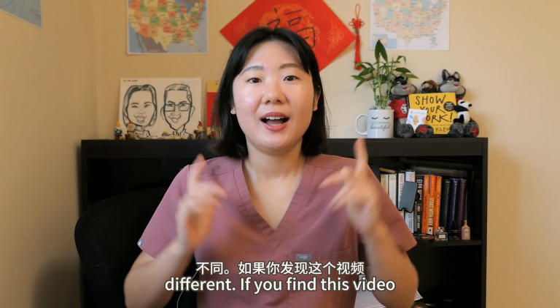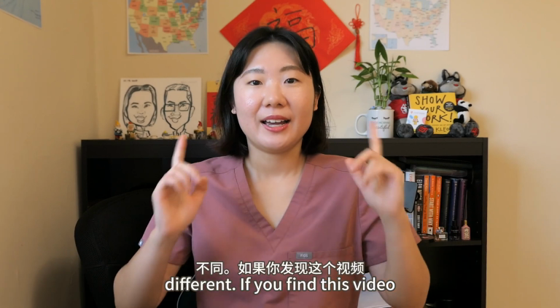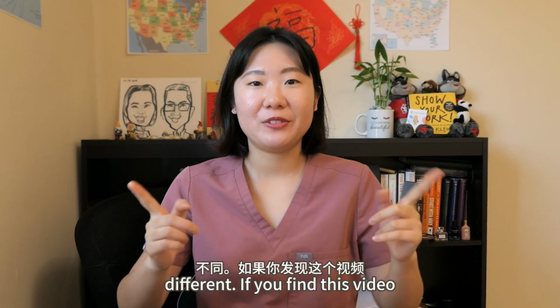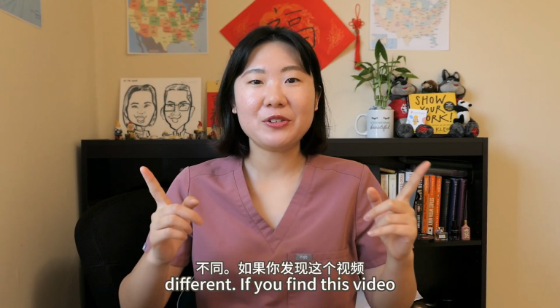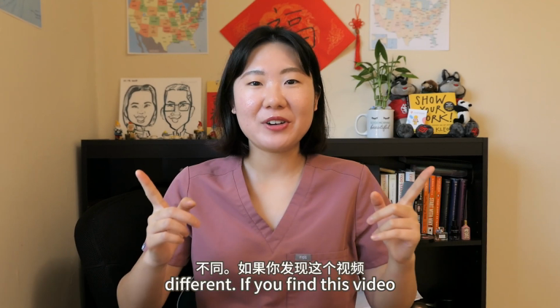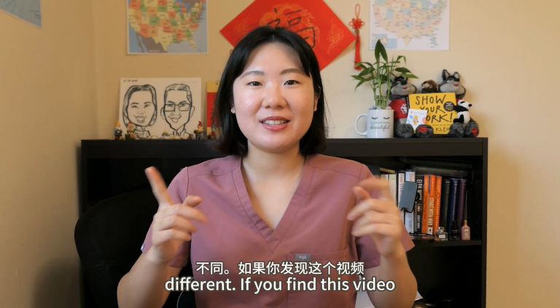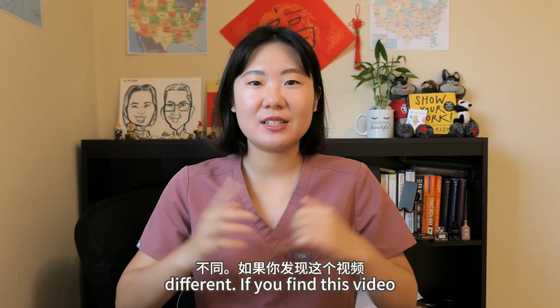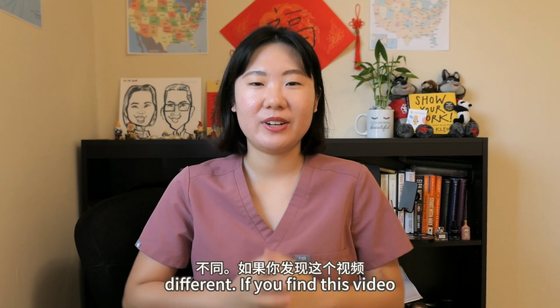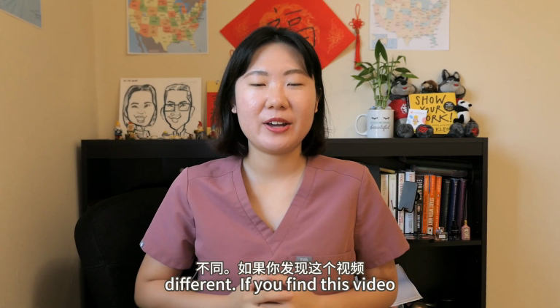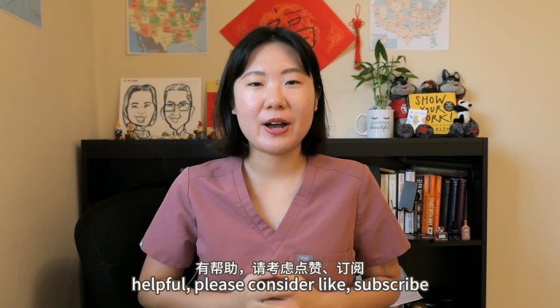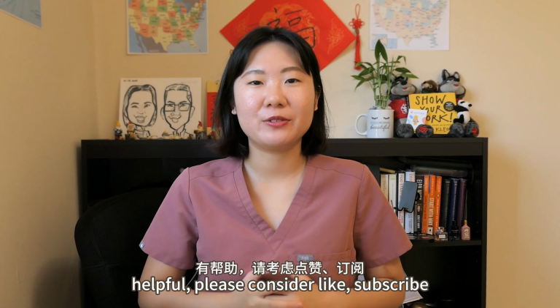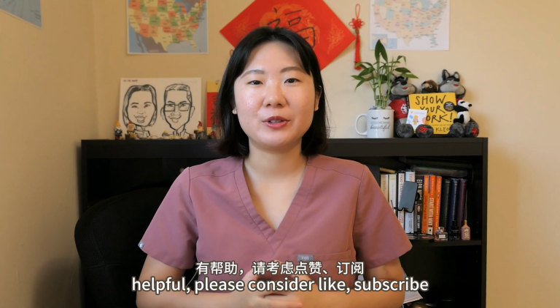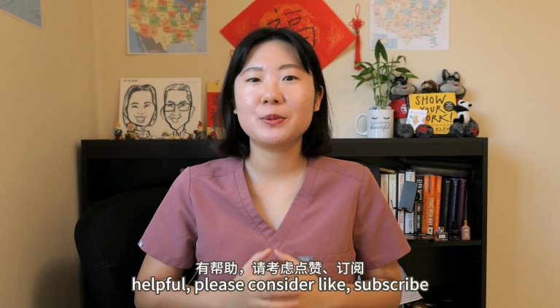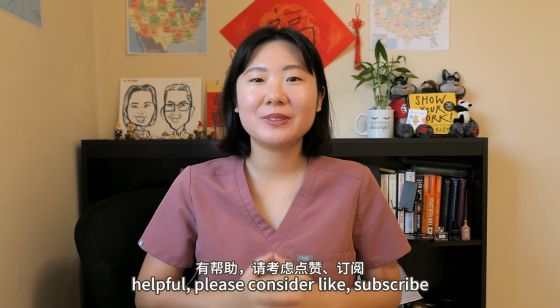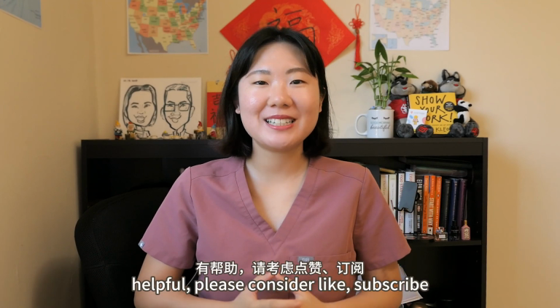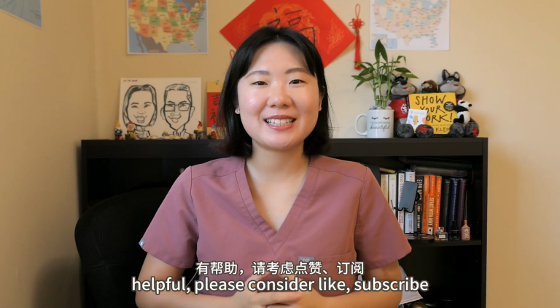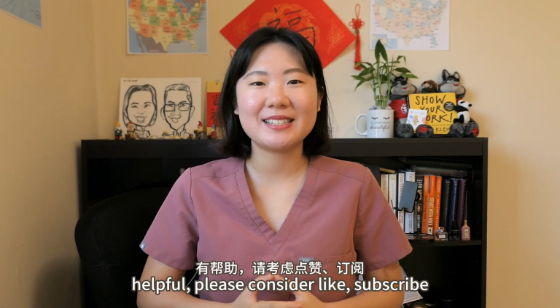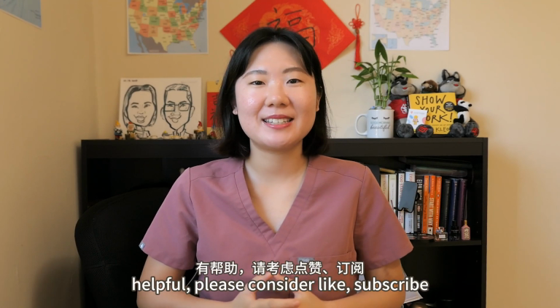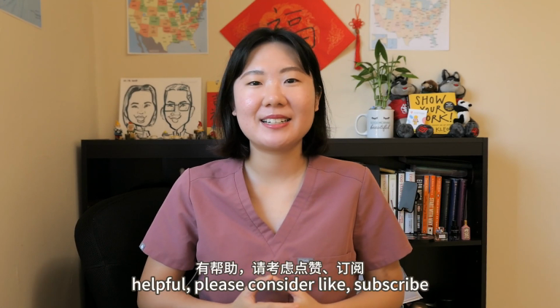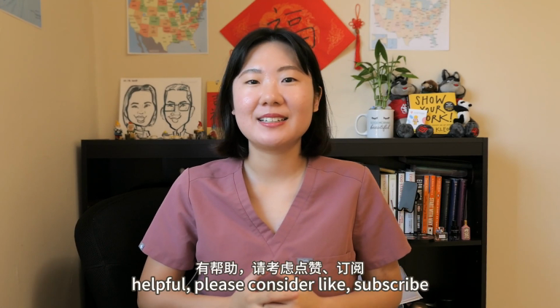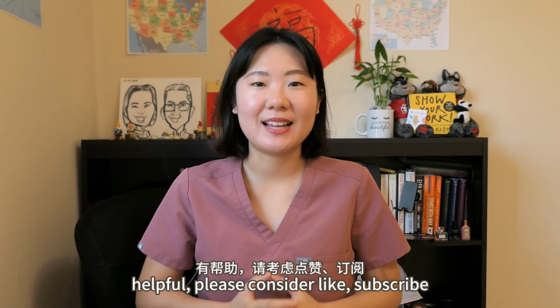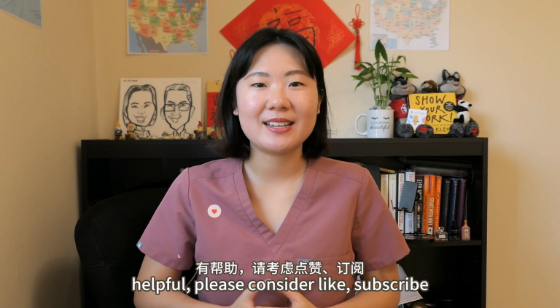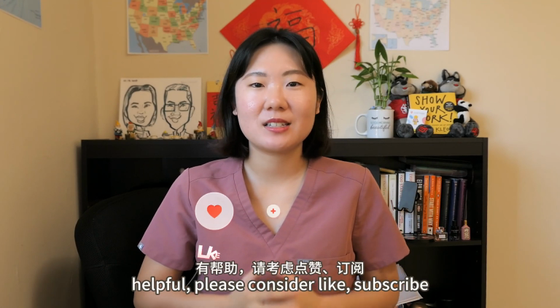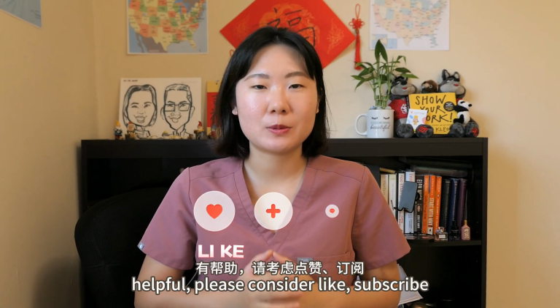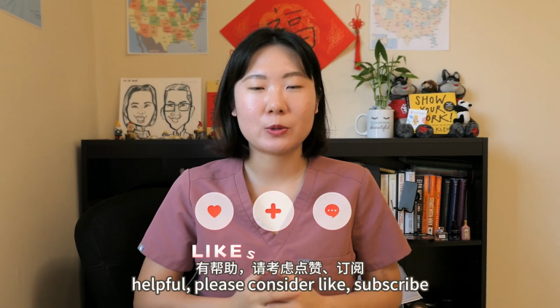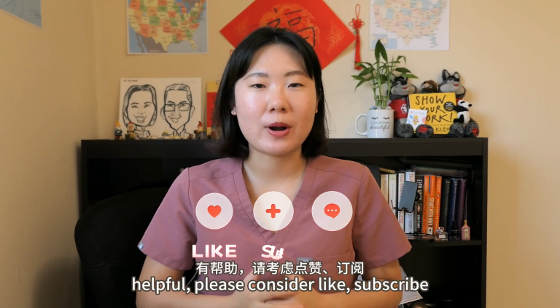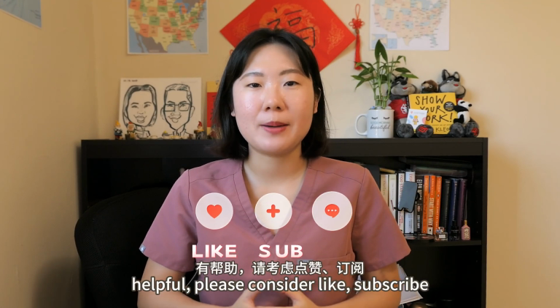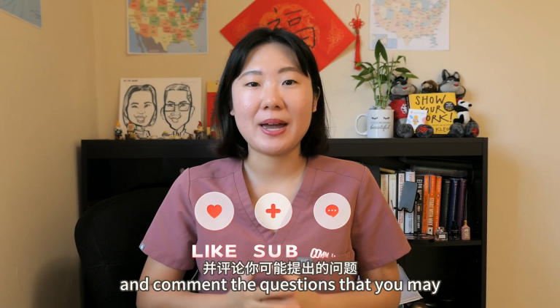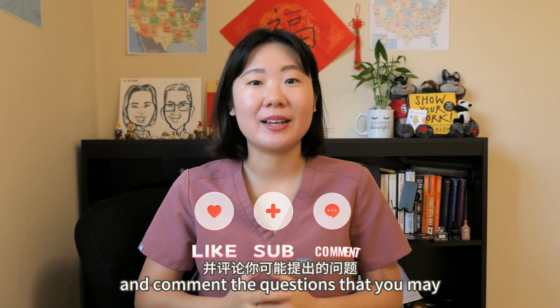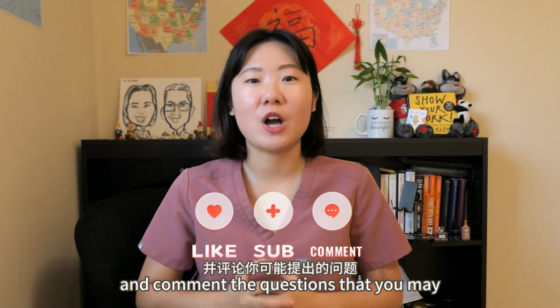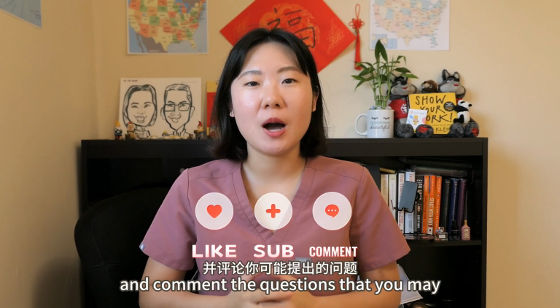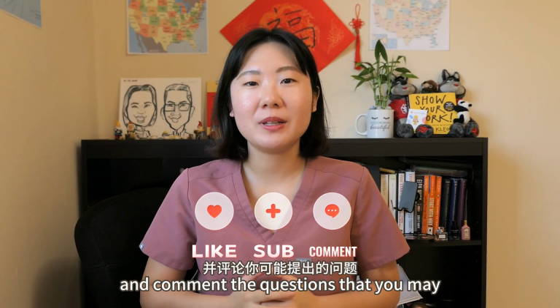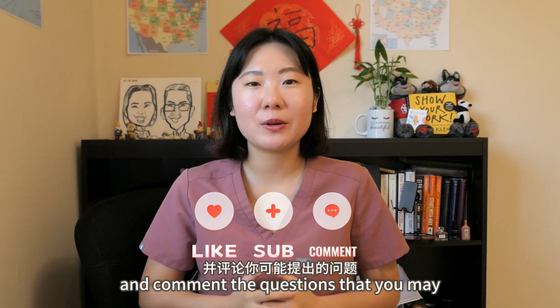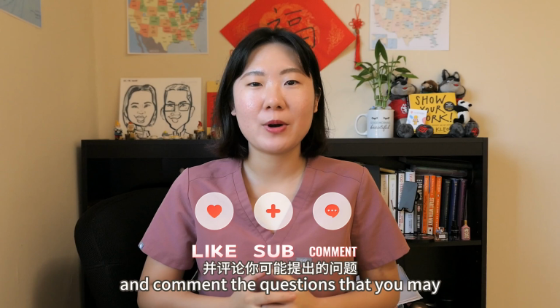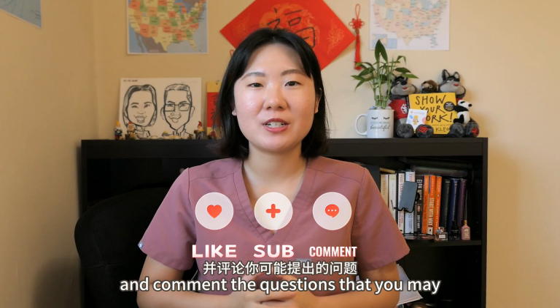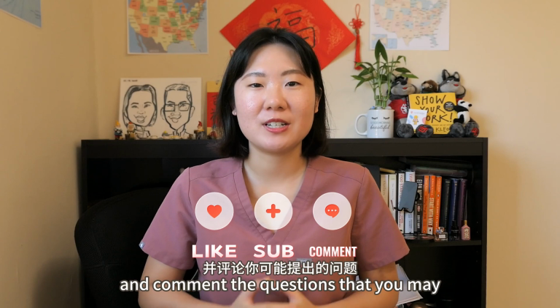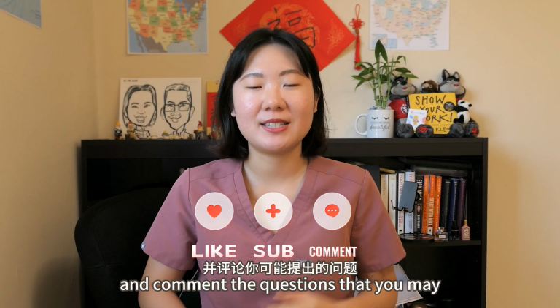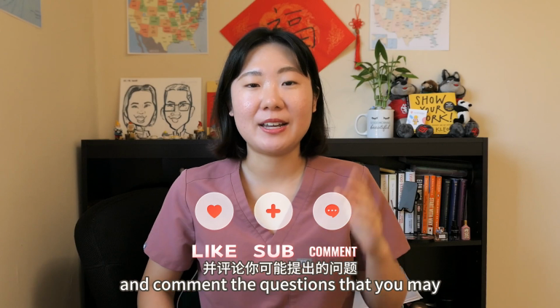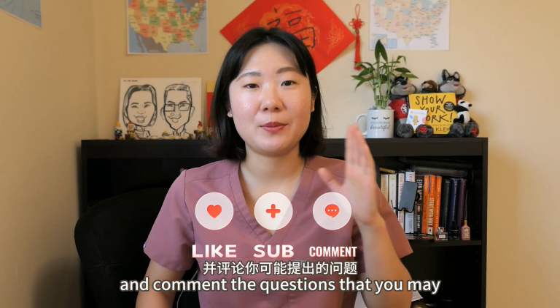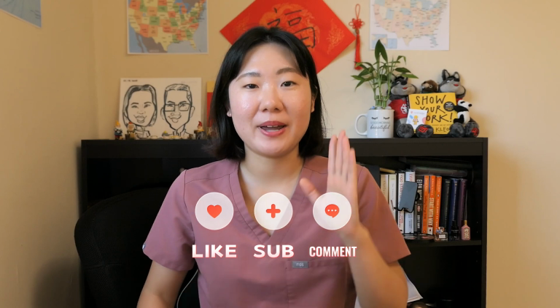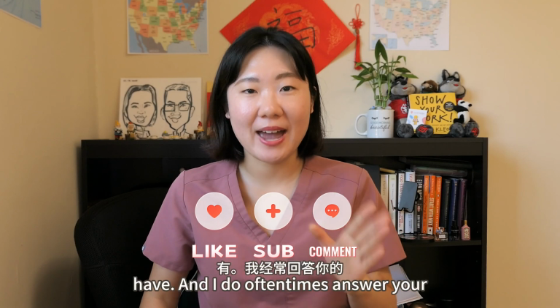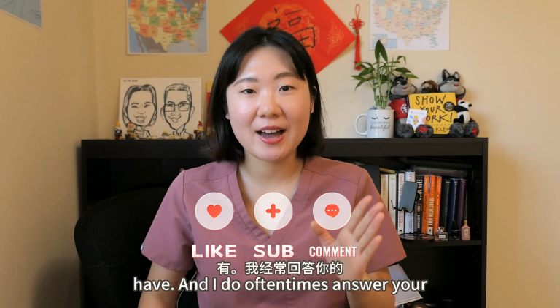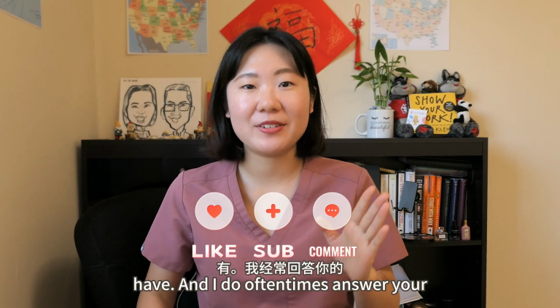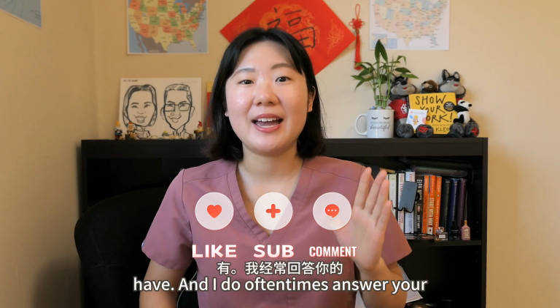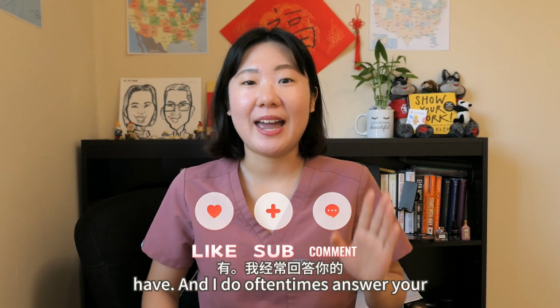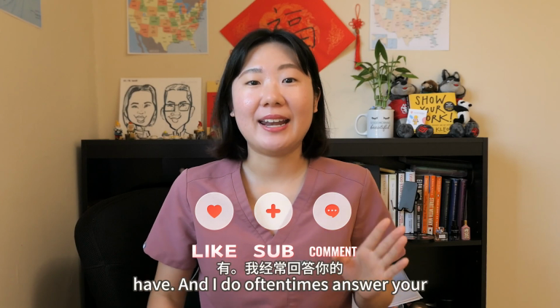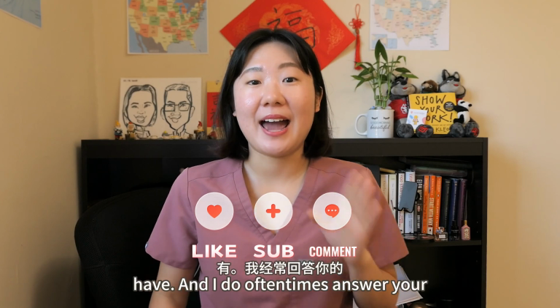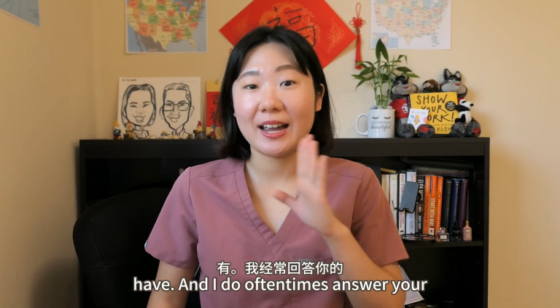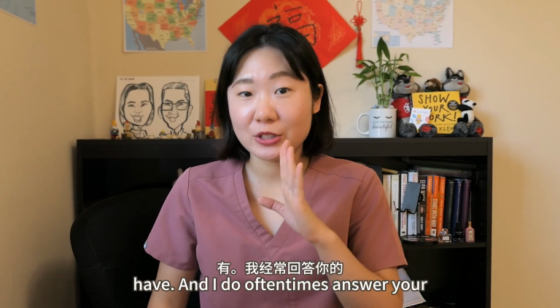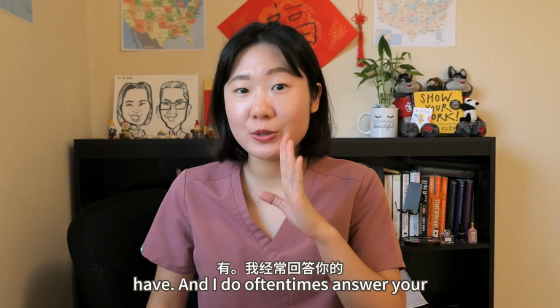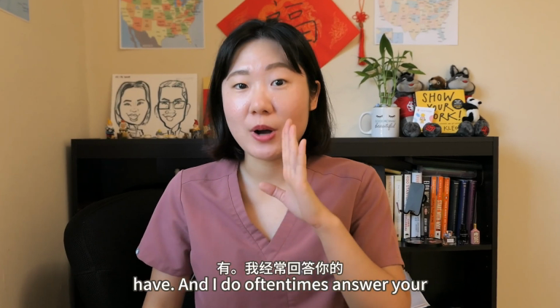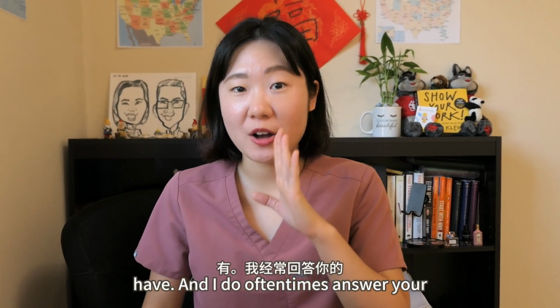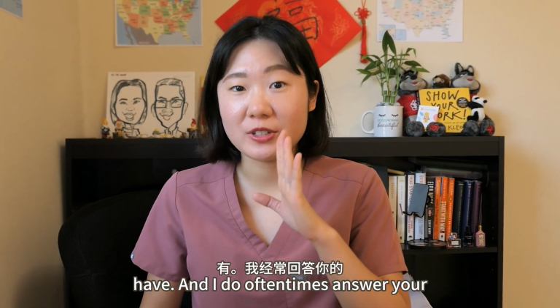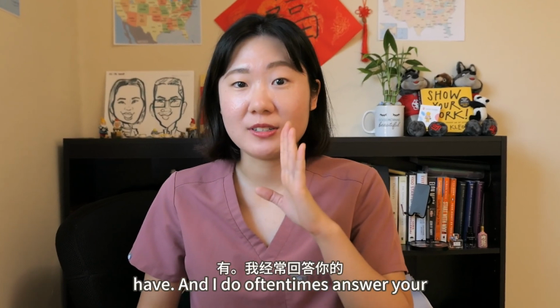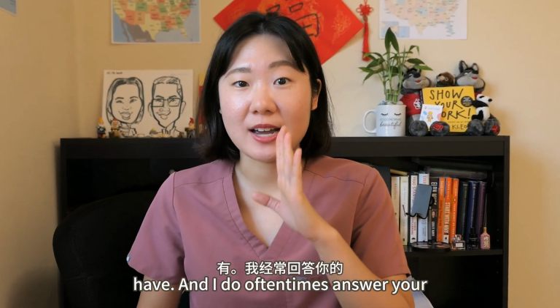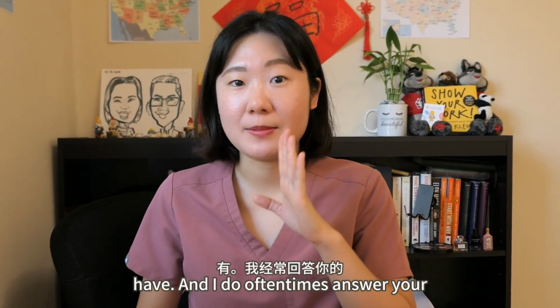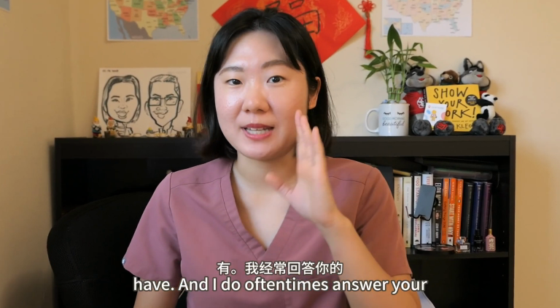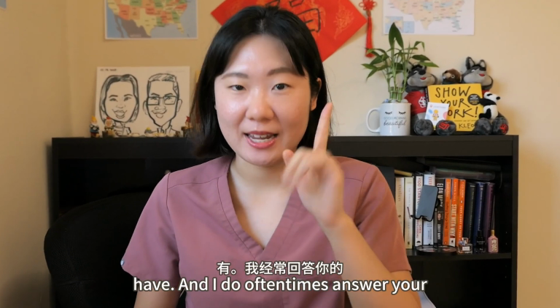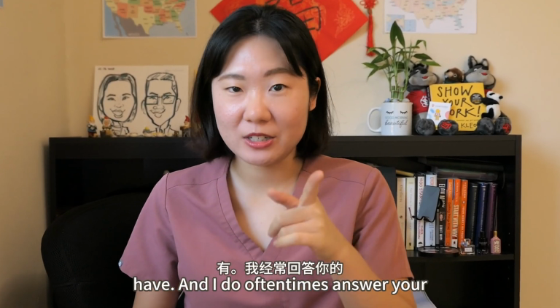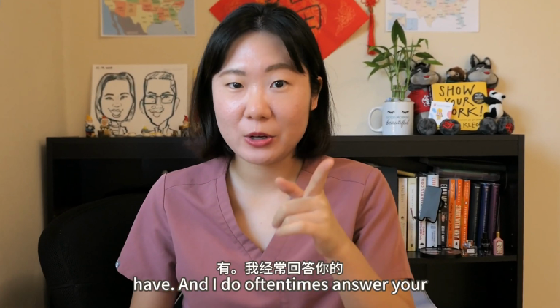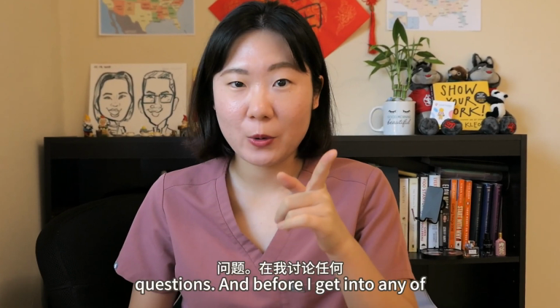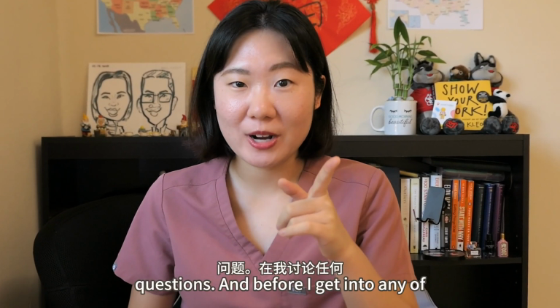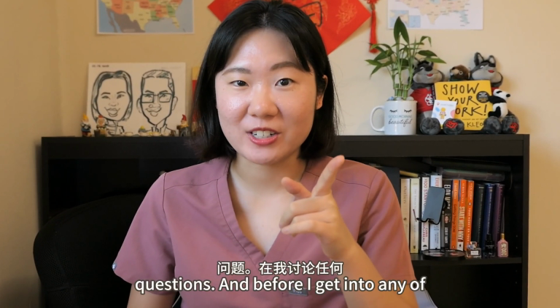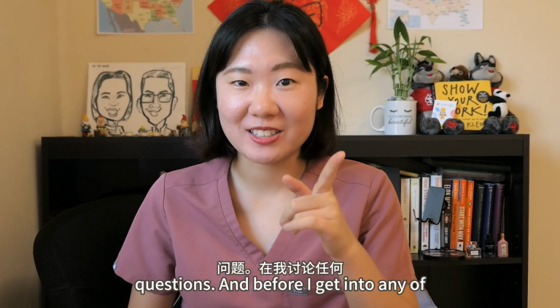If you find this video helpful, please consider liking, subscribing, and commenting the questions that you may have, and I do oftentimes answer your questions.